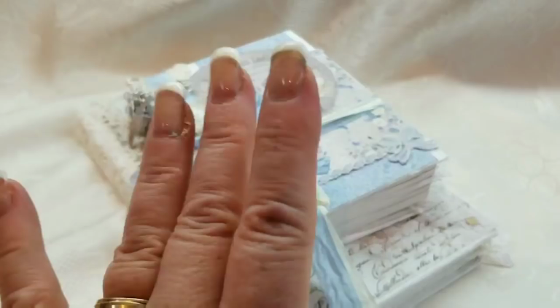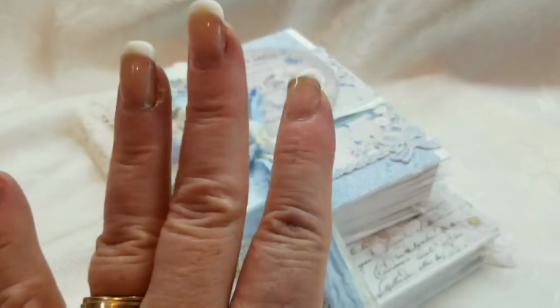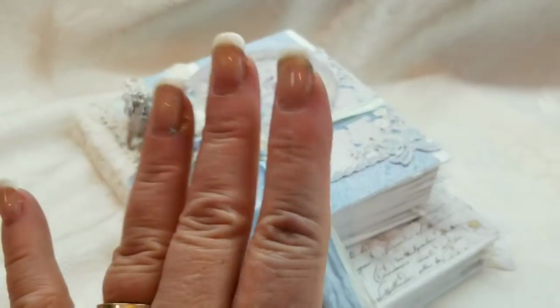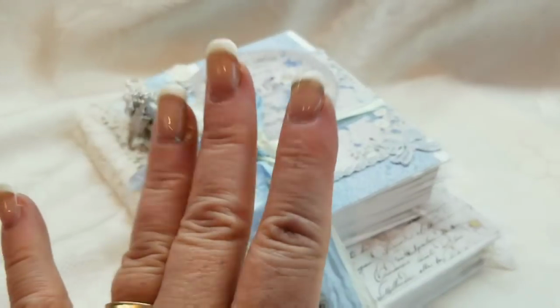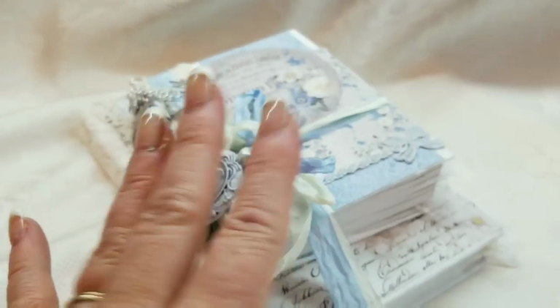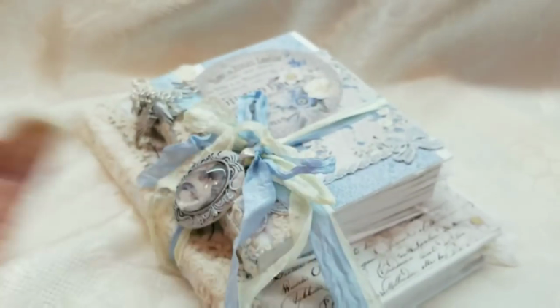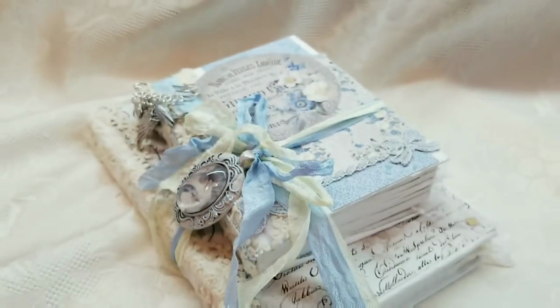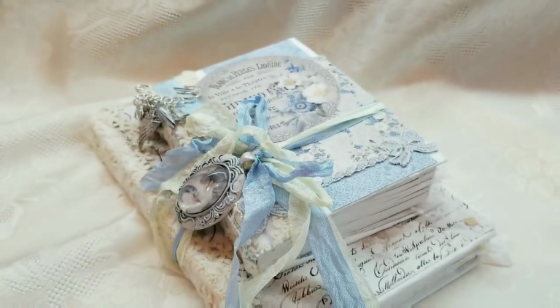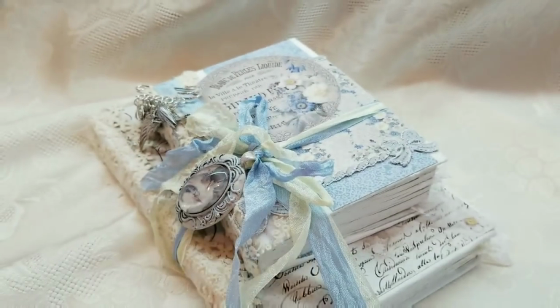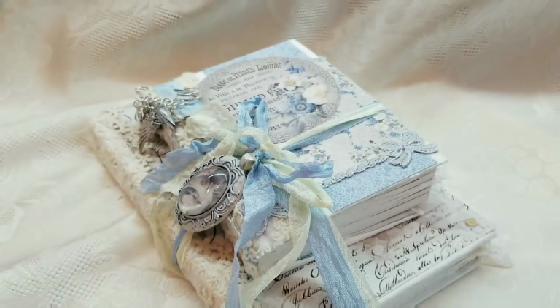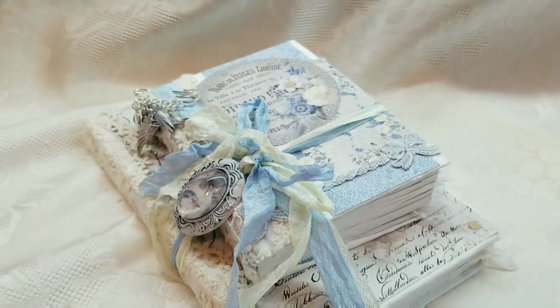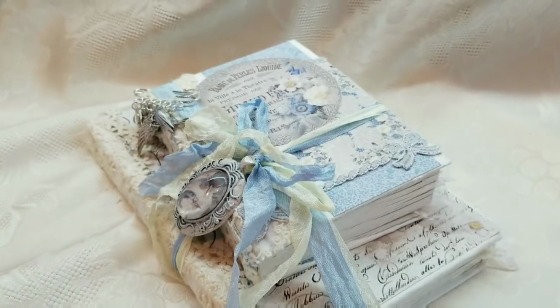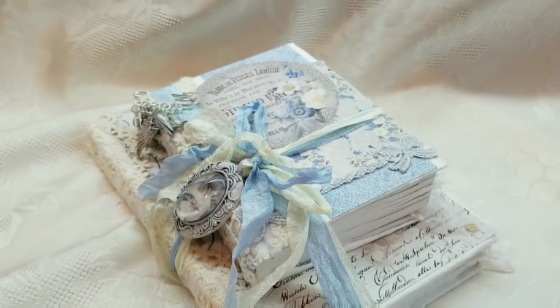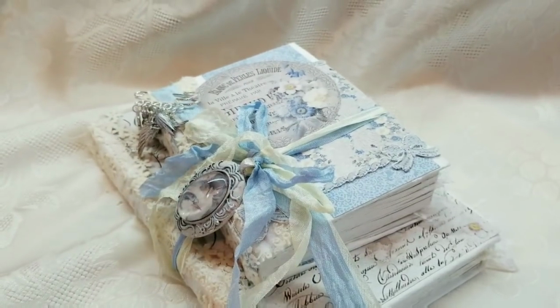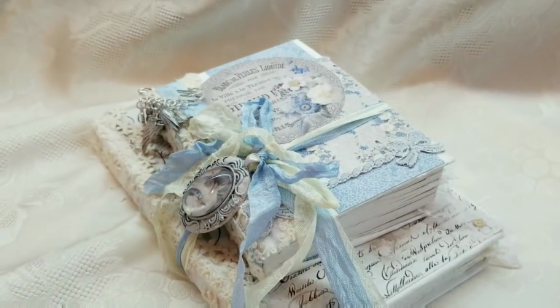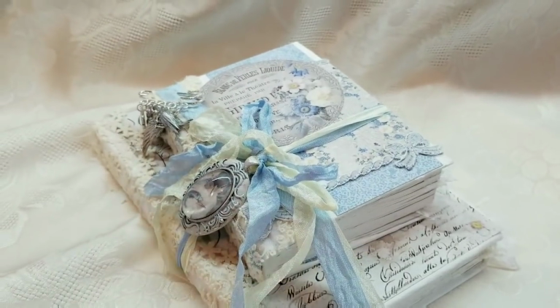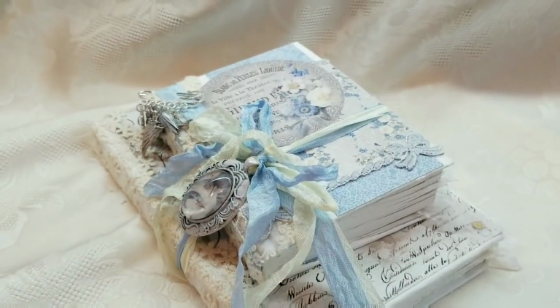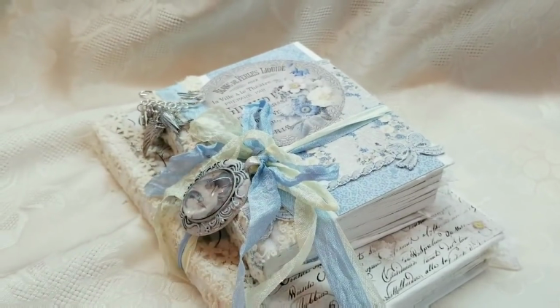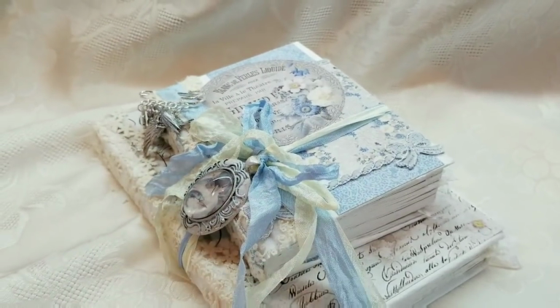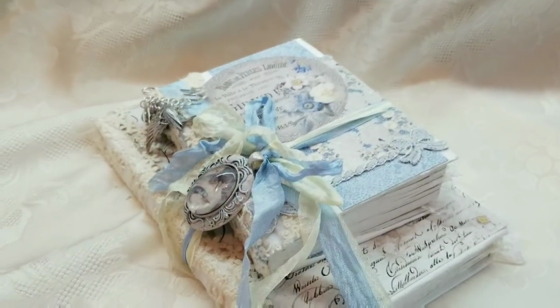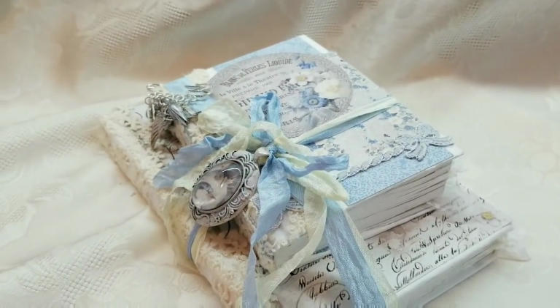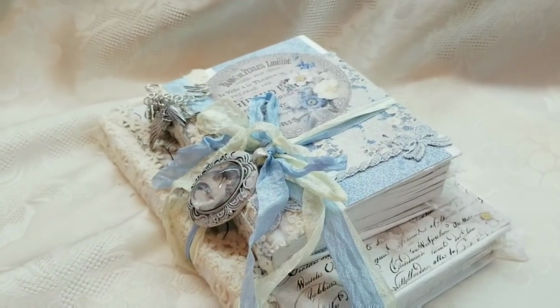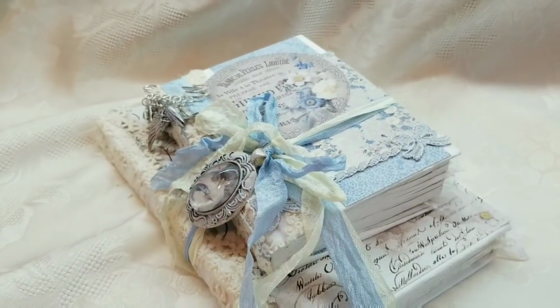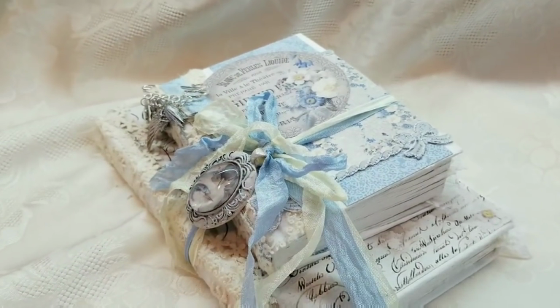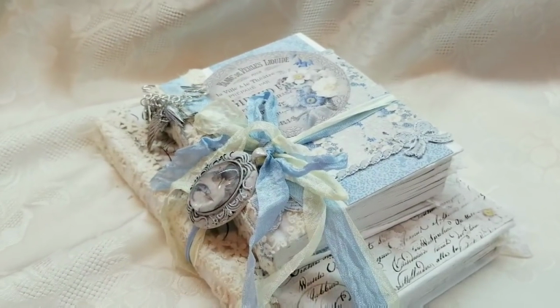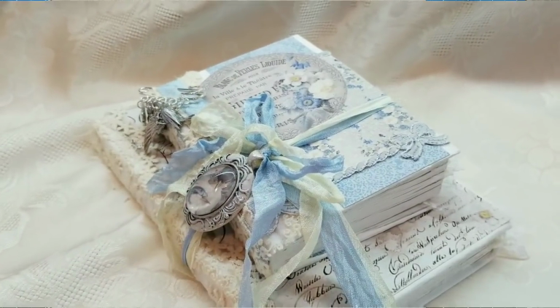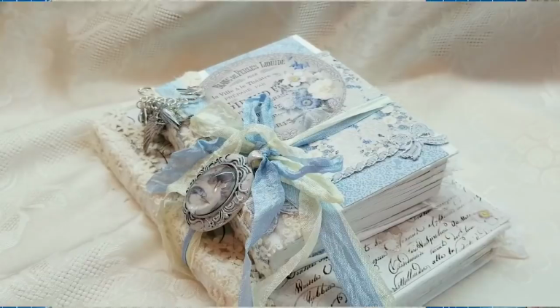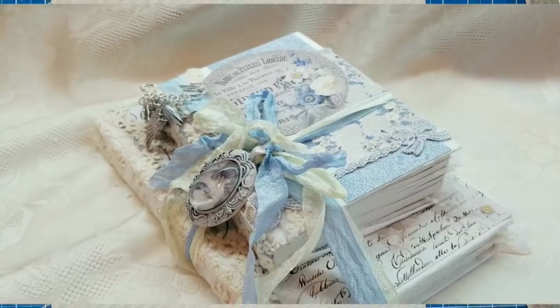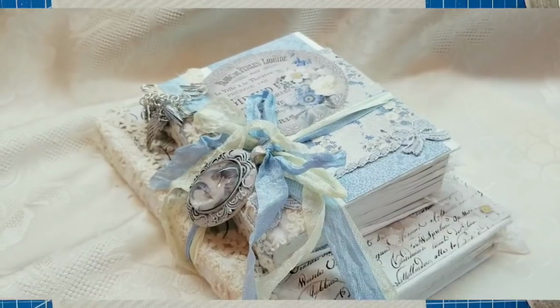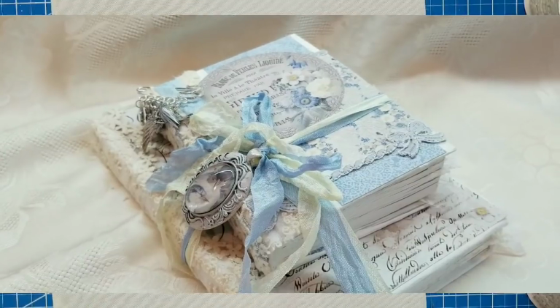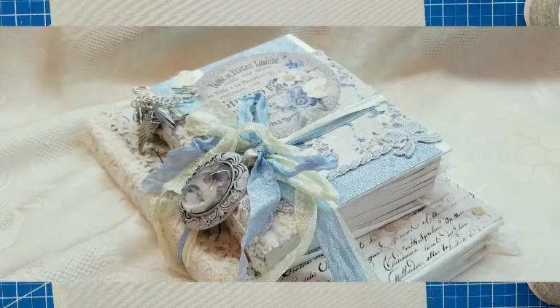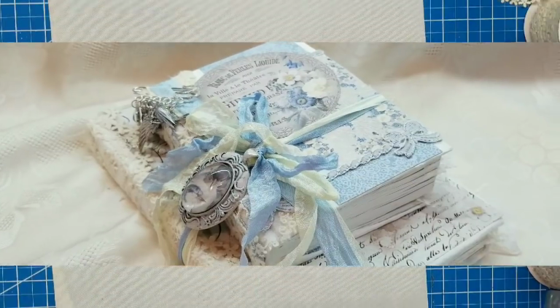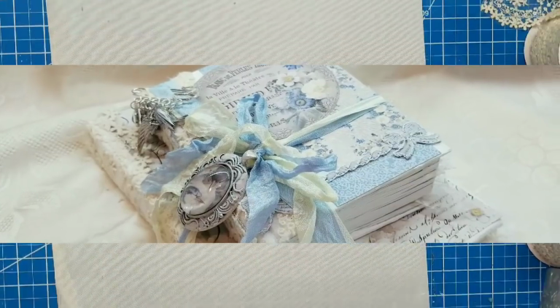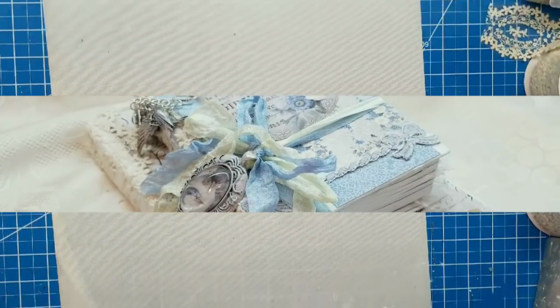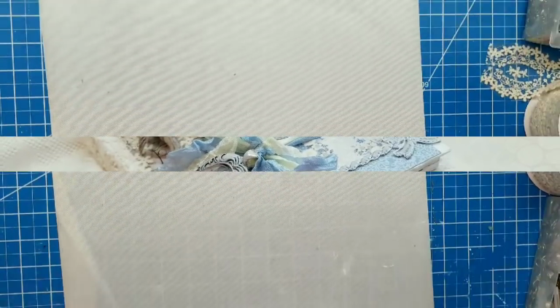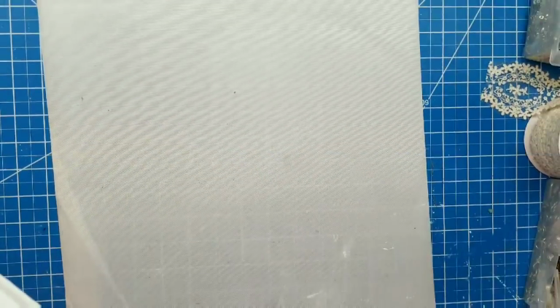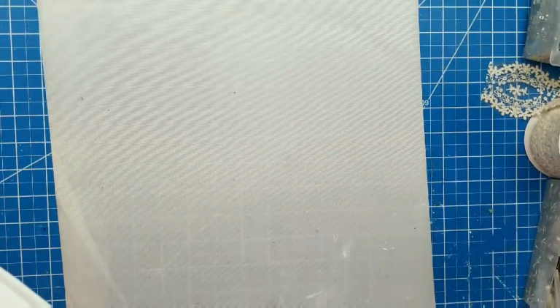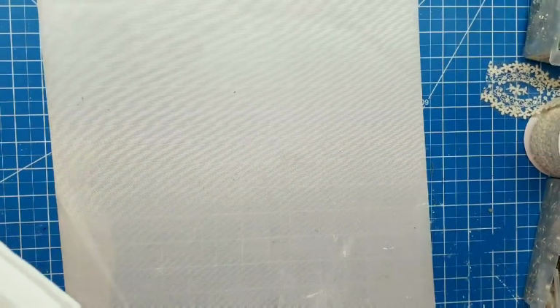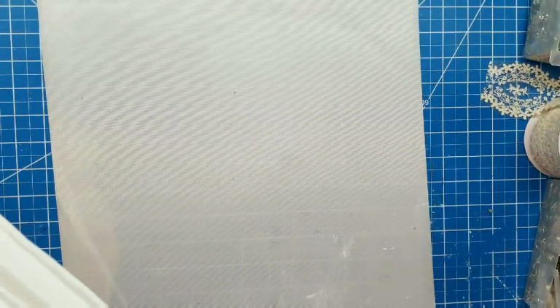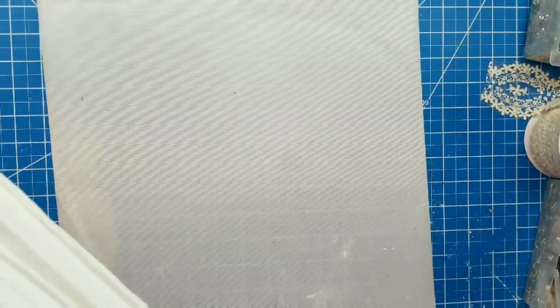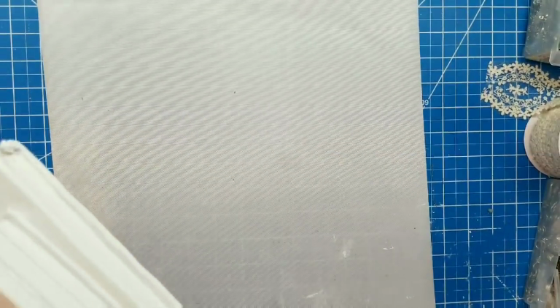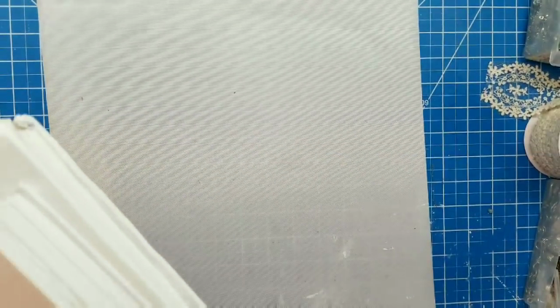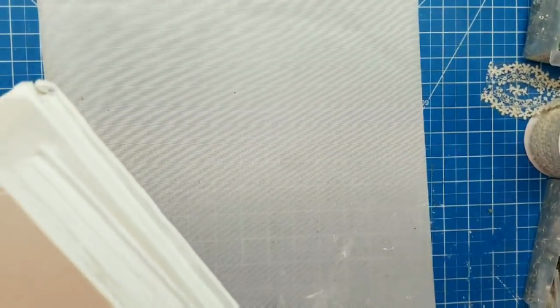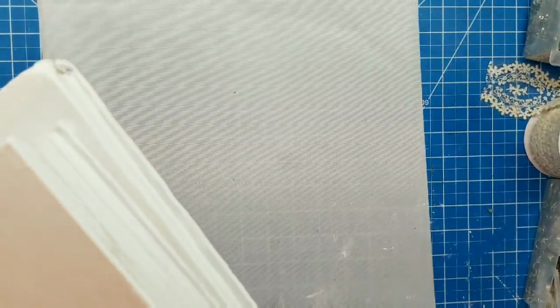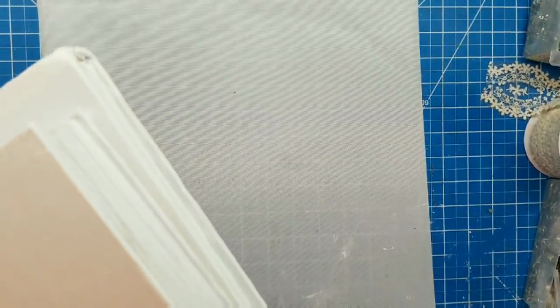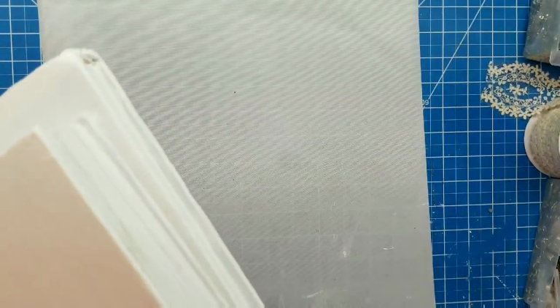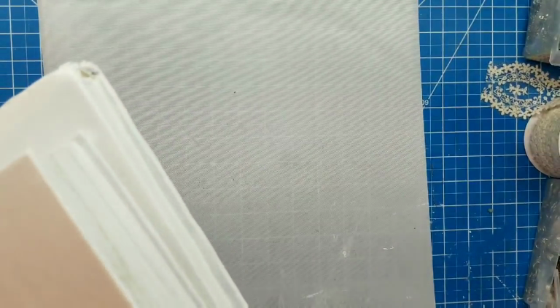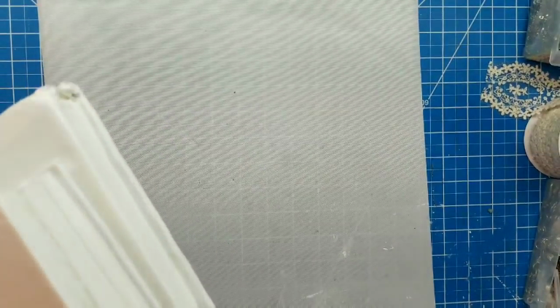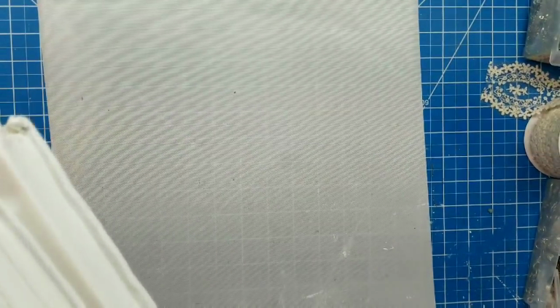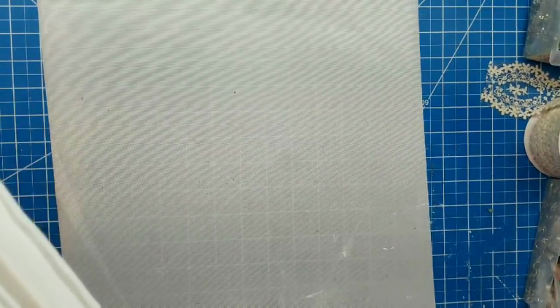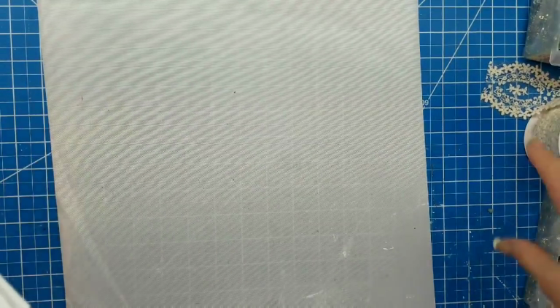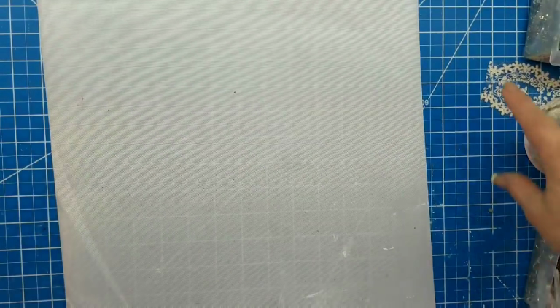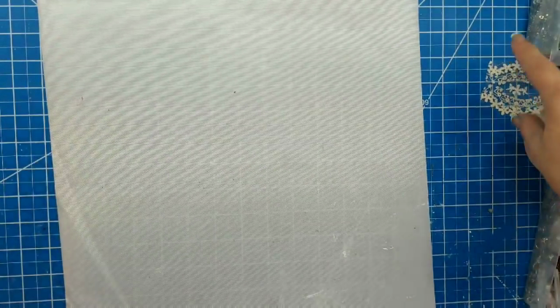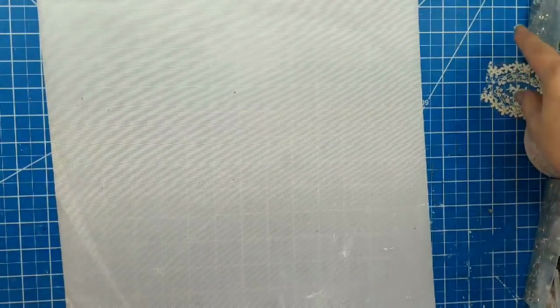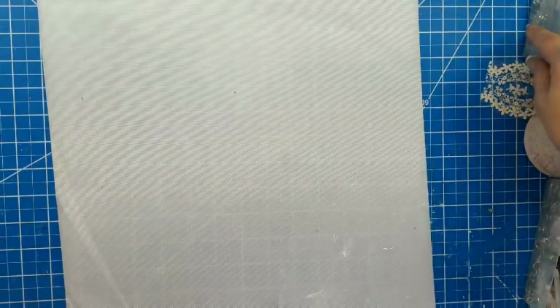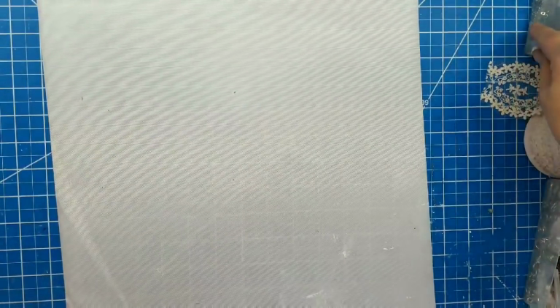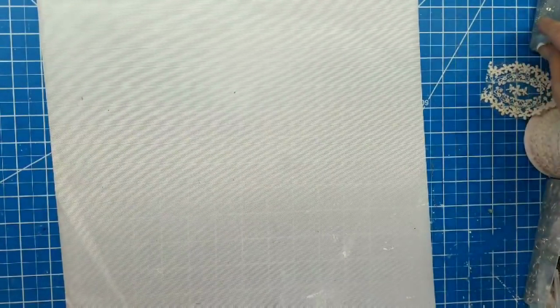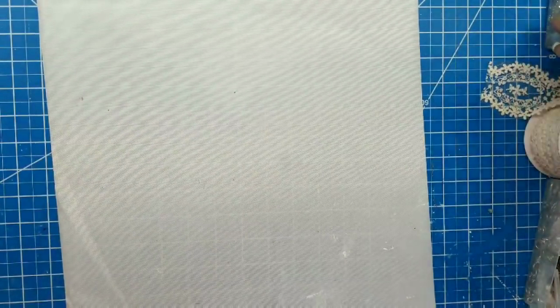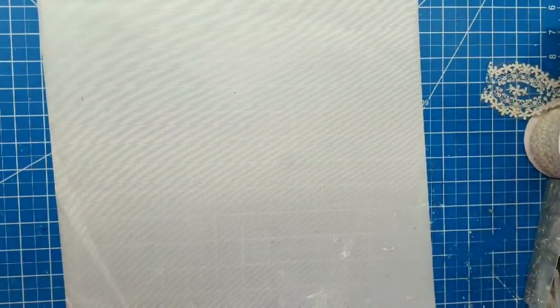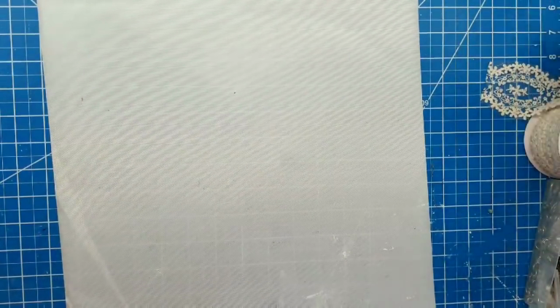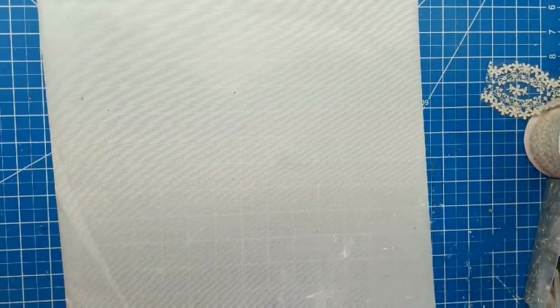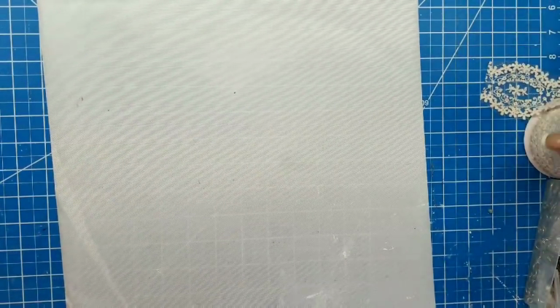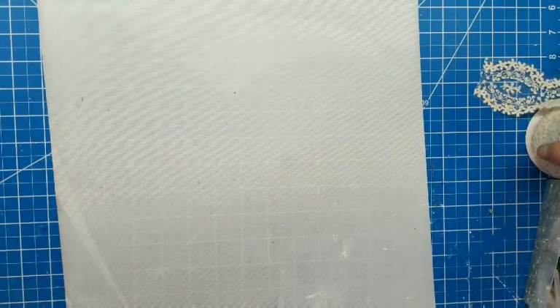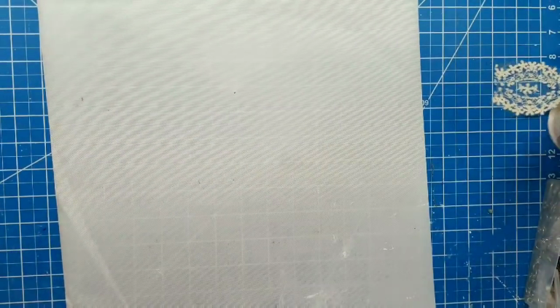Thanks for watching, guys. Head over to both stores and check them out. Let's do a craft-with-me.